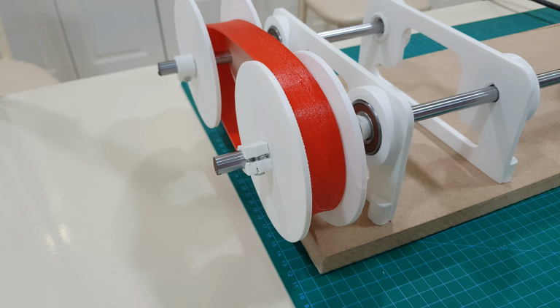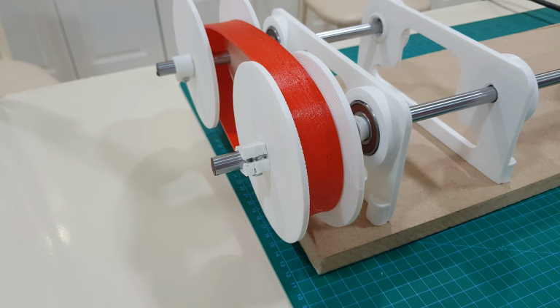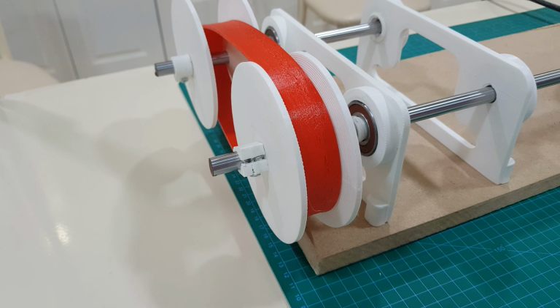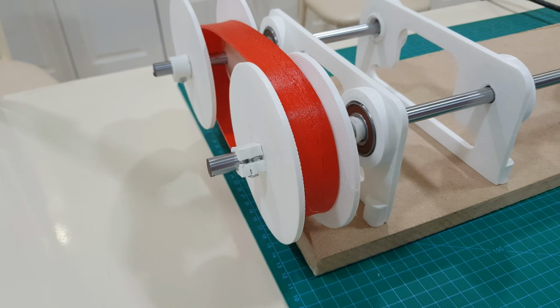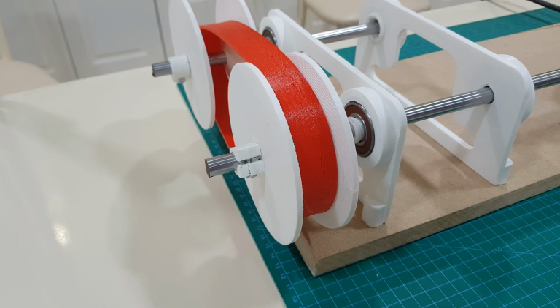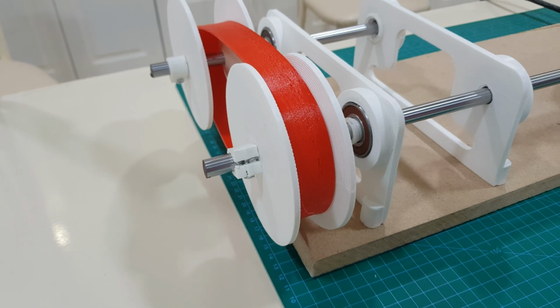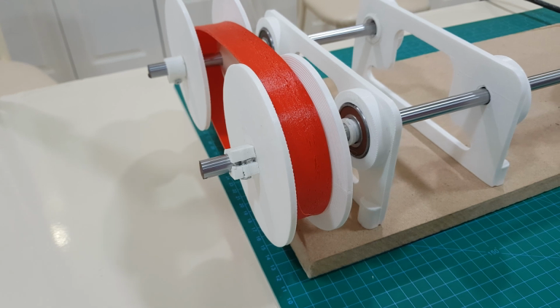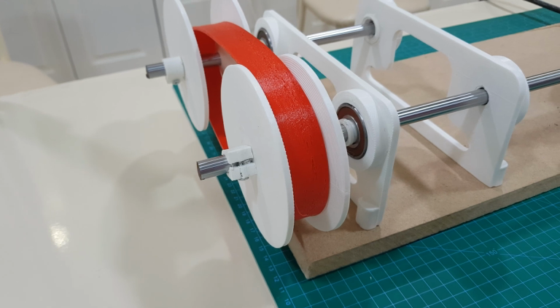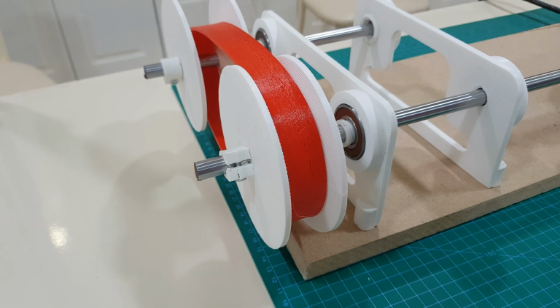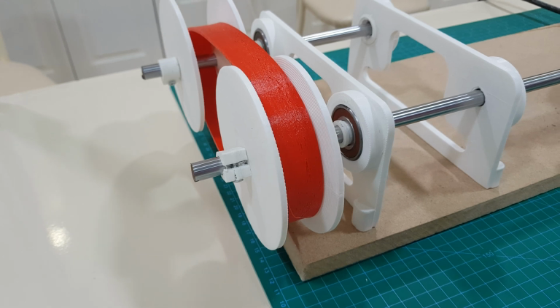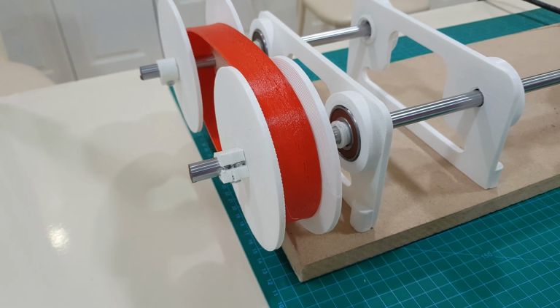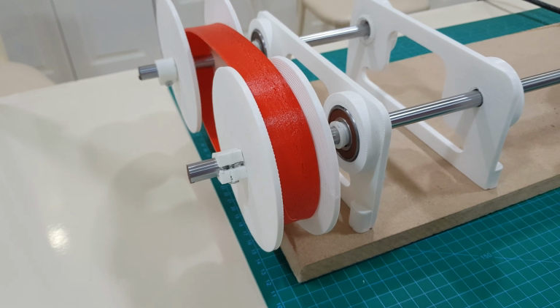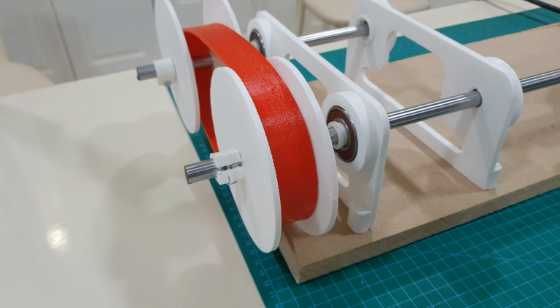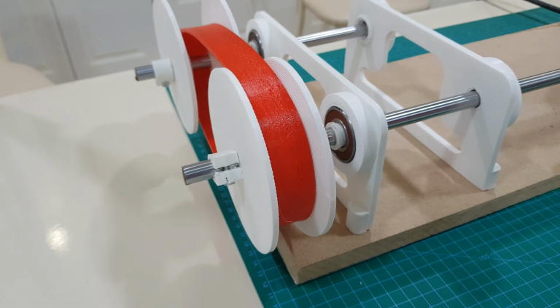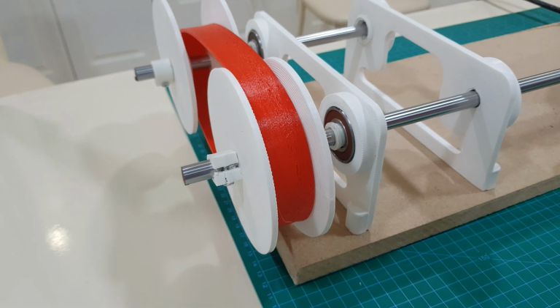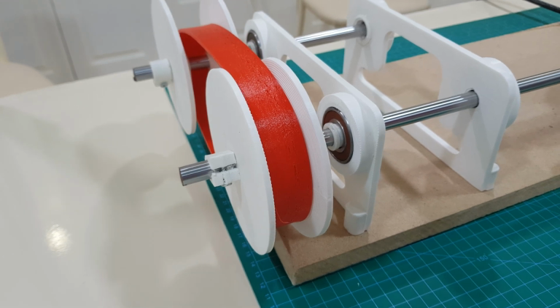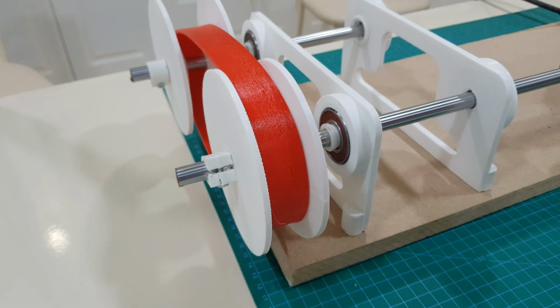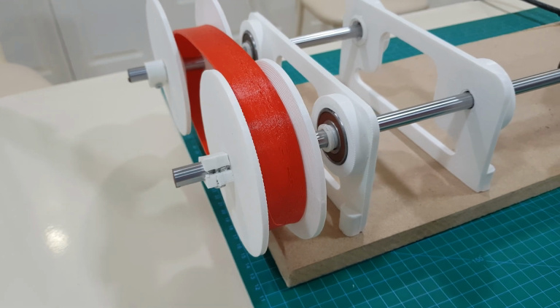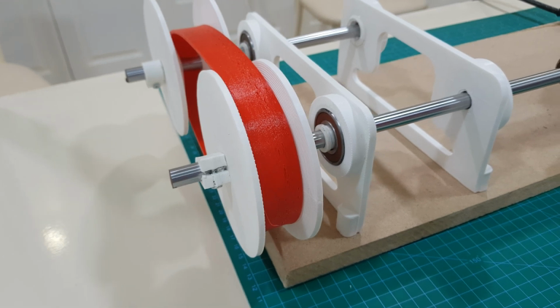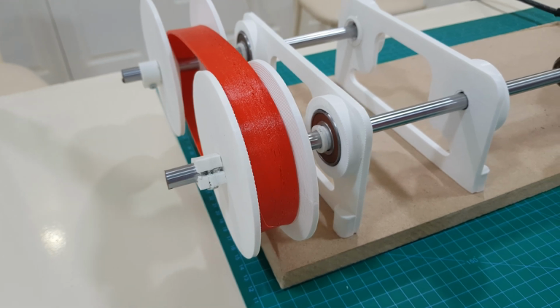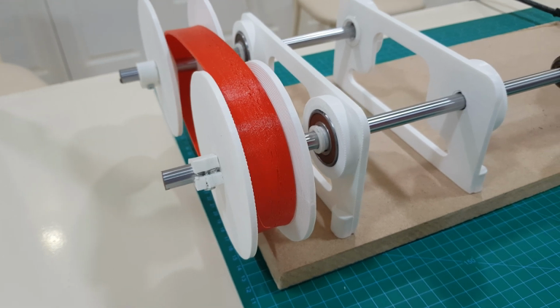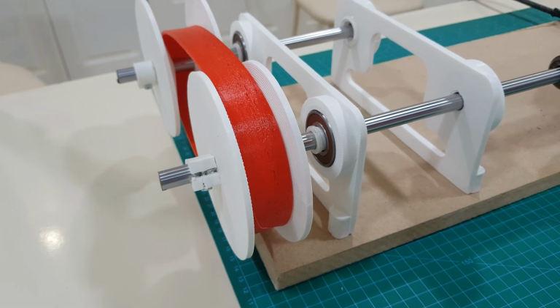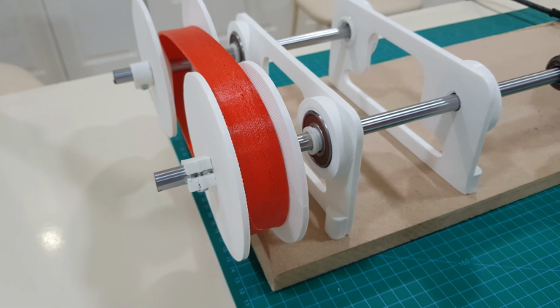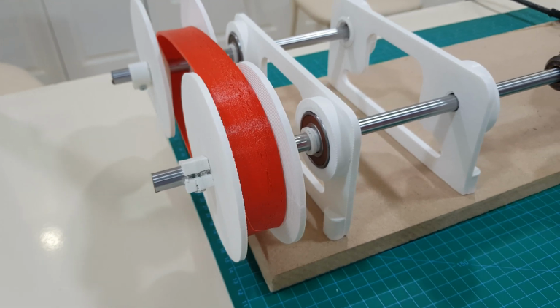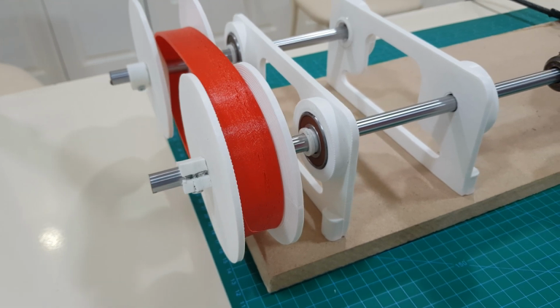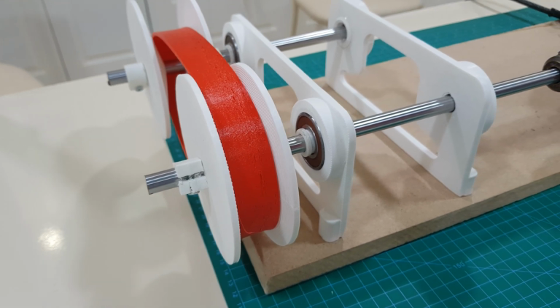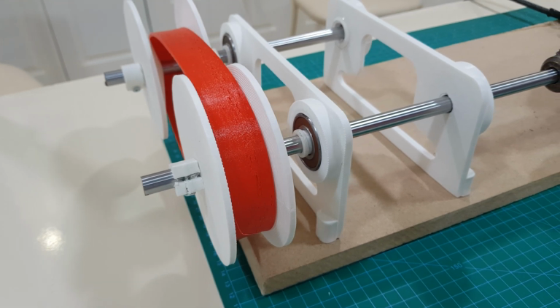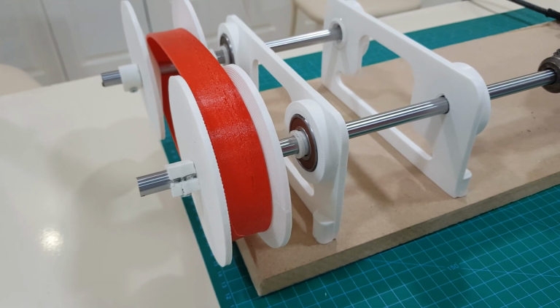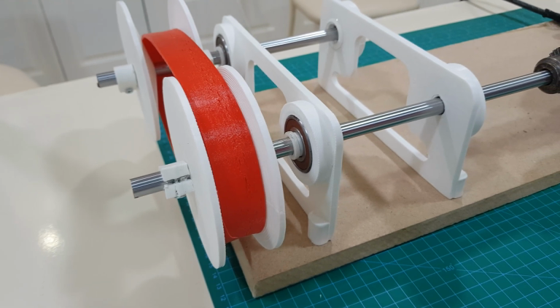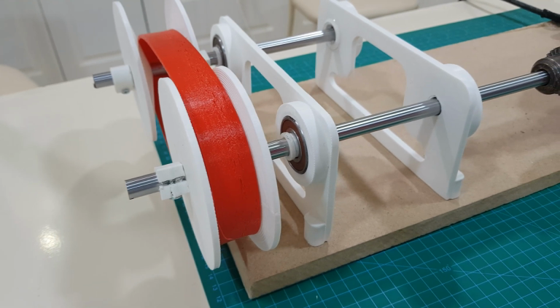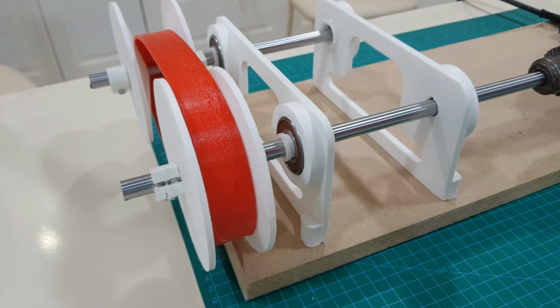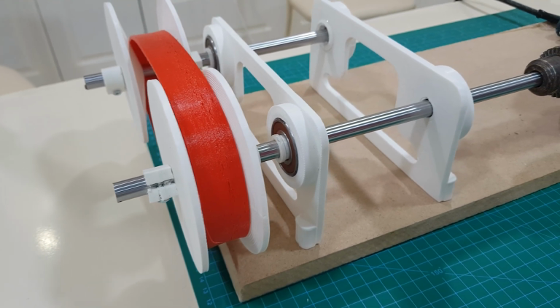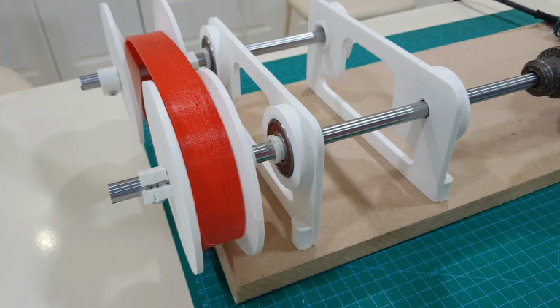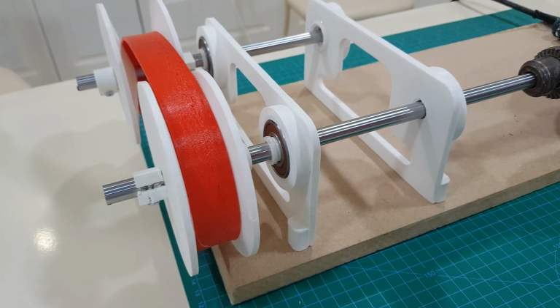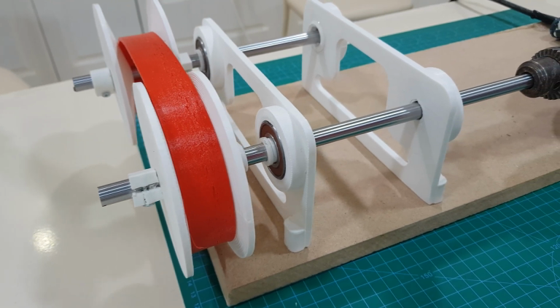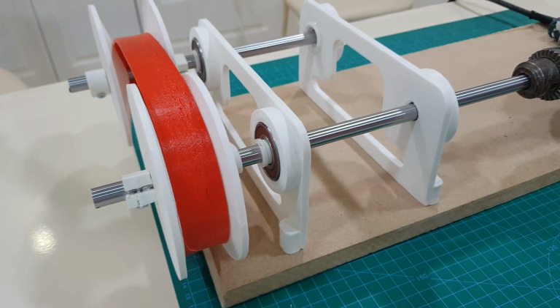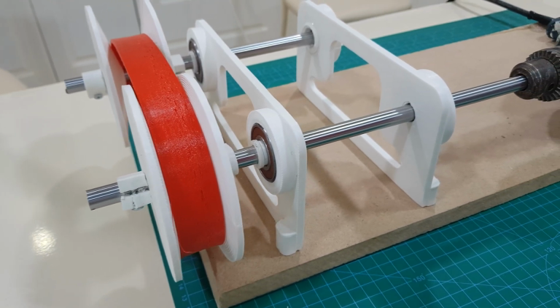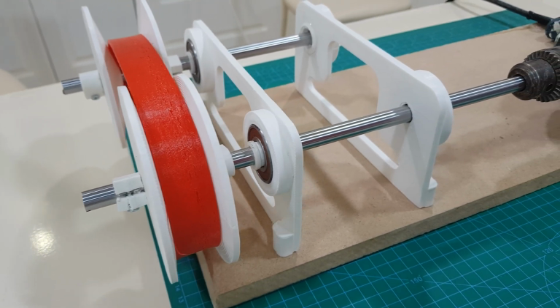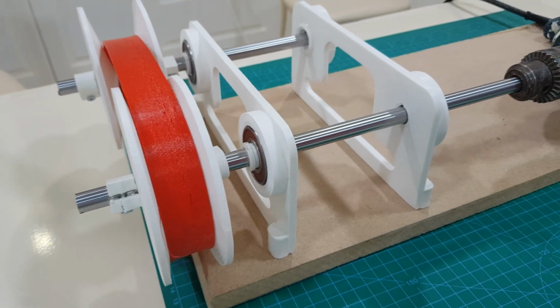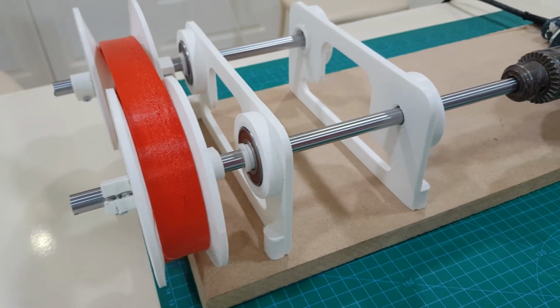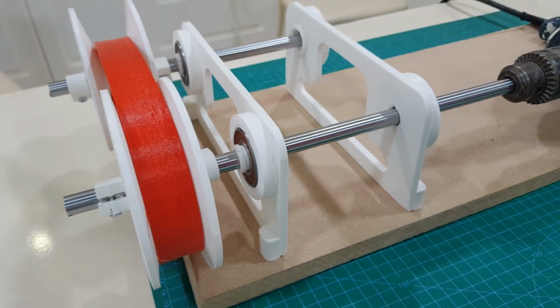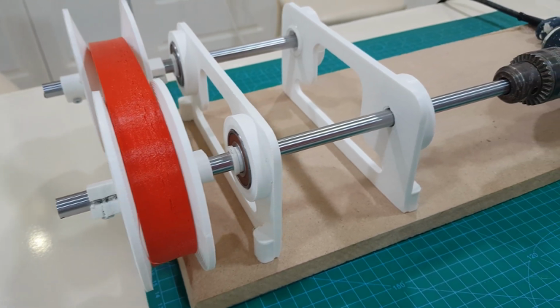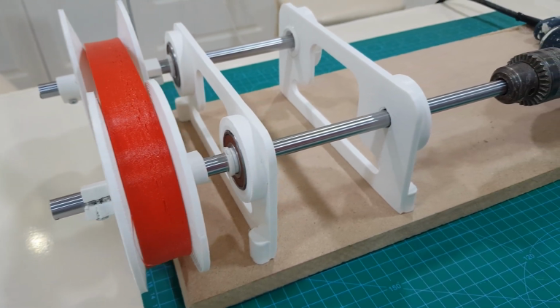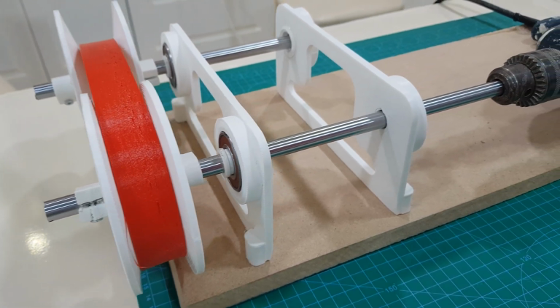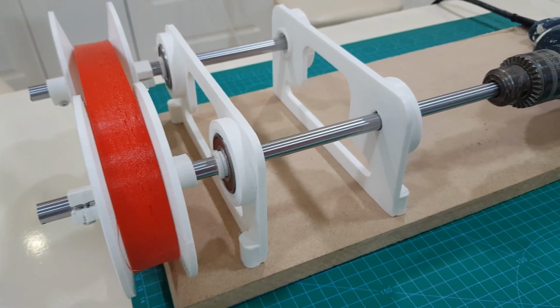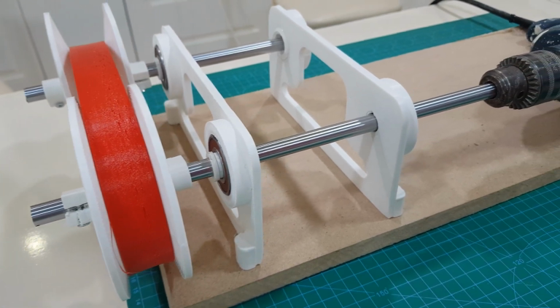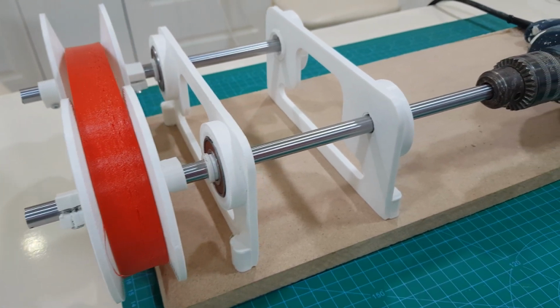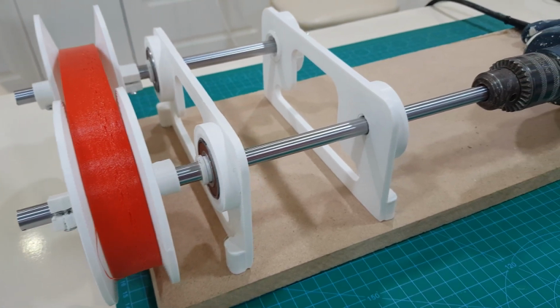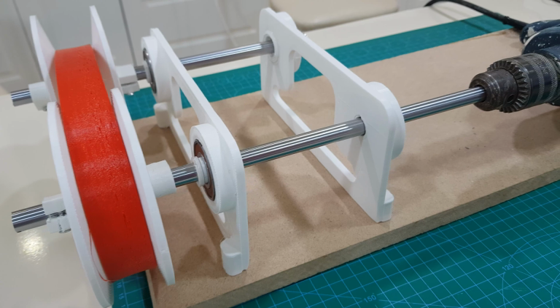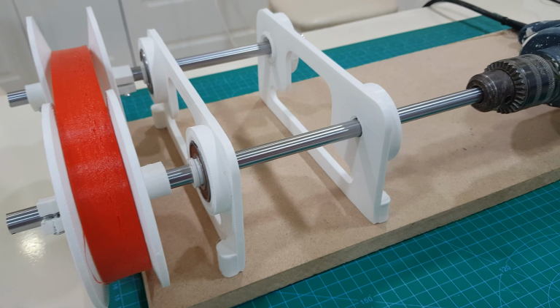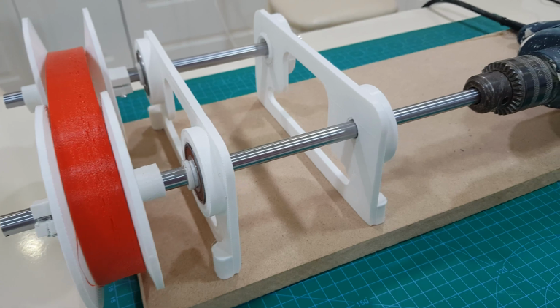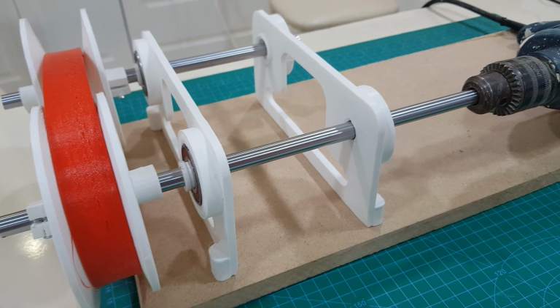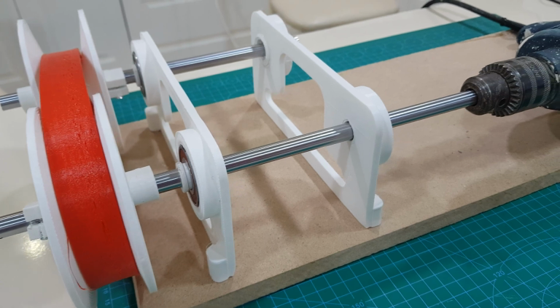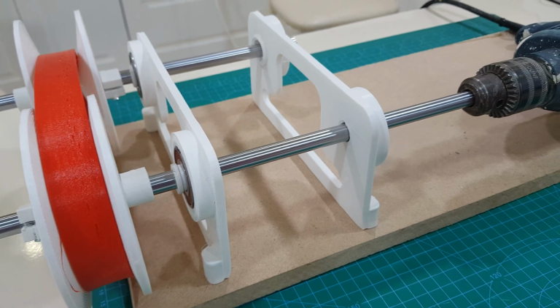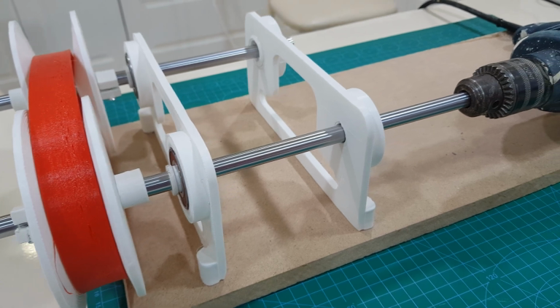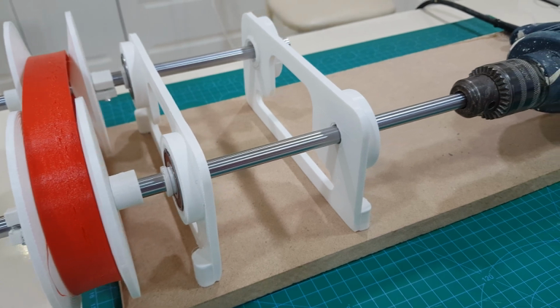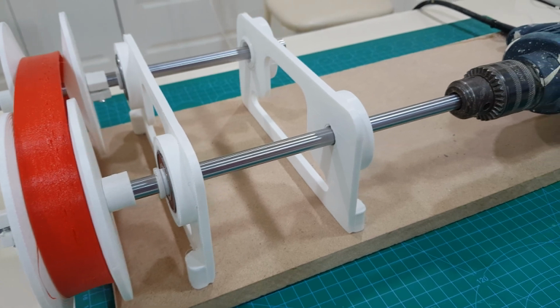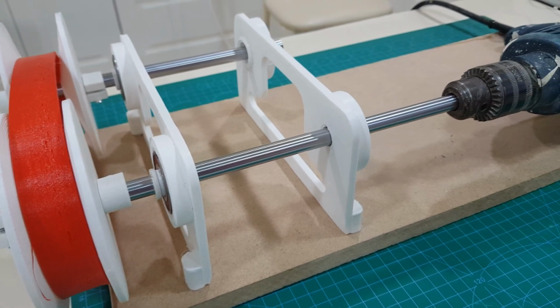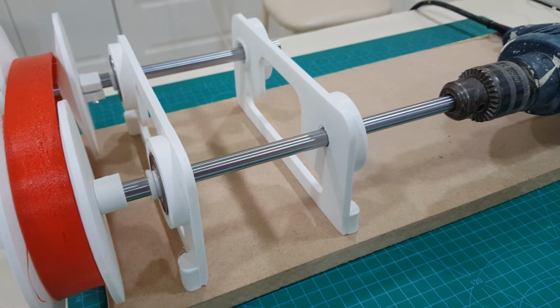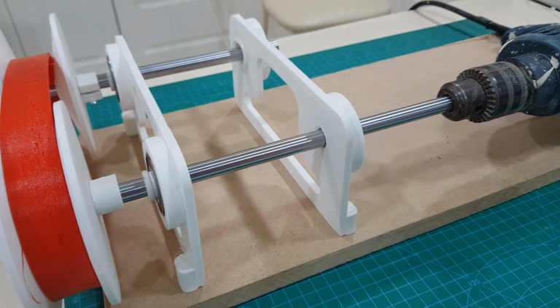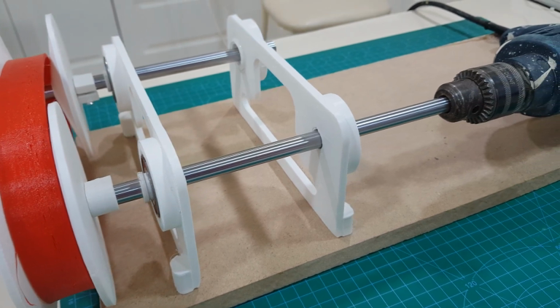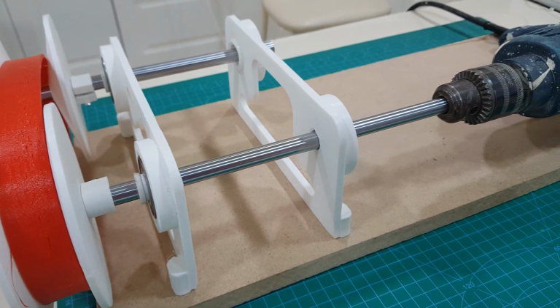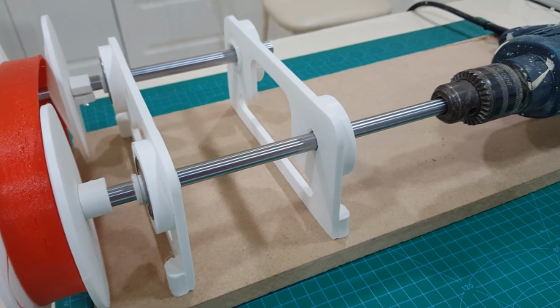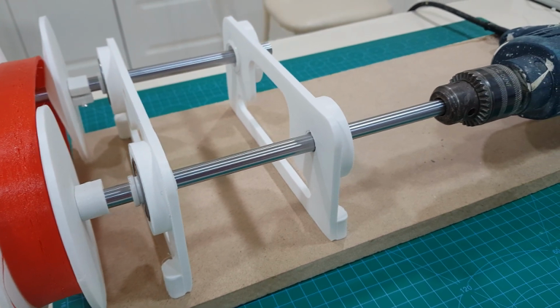Hello everyone, welcome to 3D Printer Art. Today we are talking about CVT Gearbox, so let's get started.